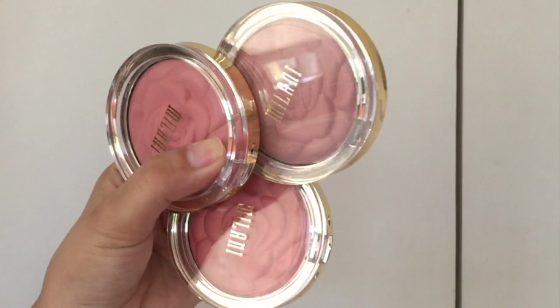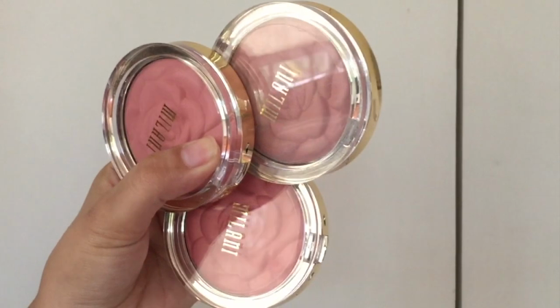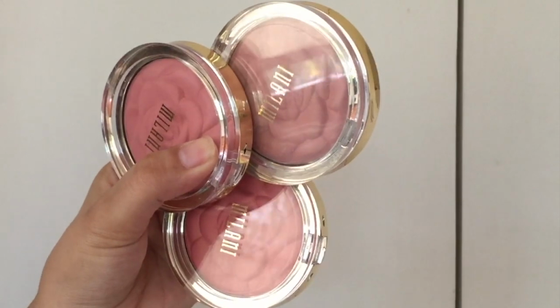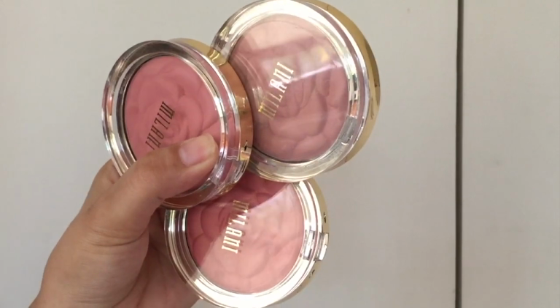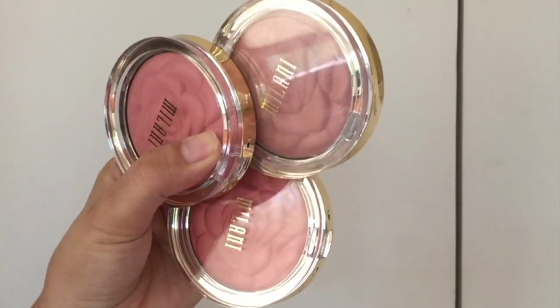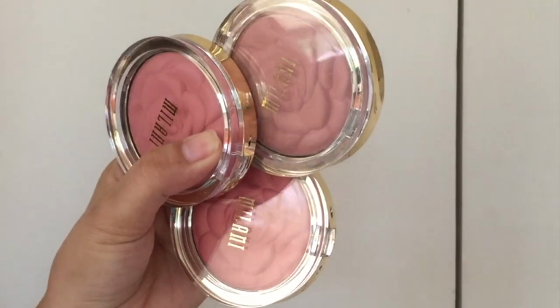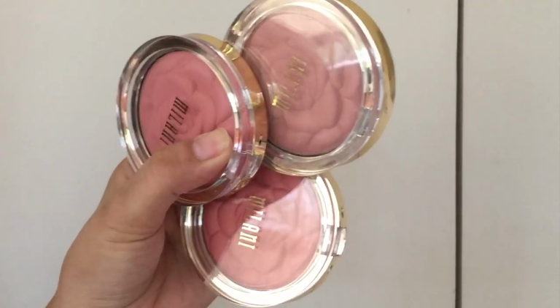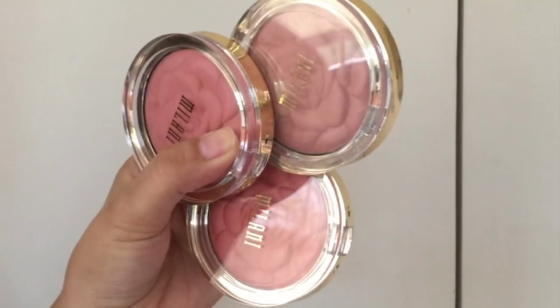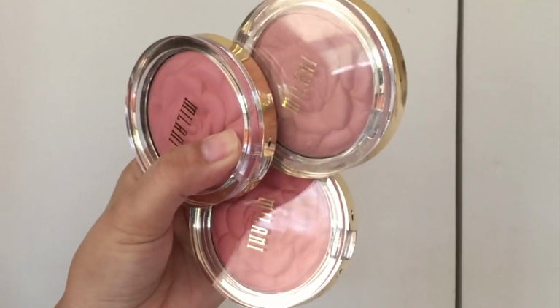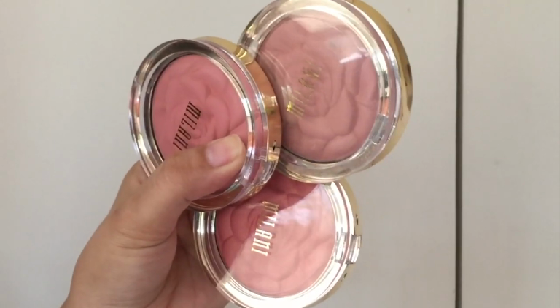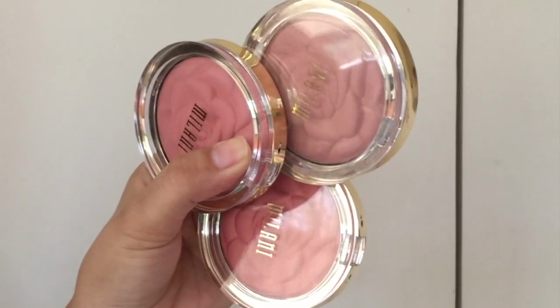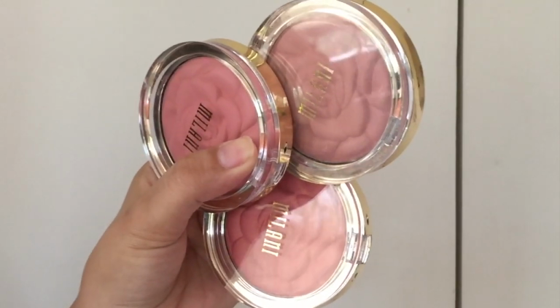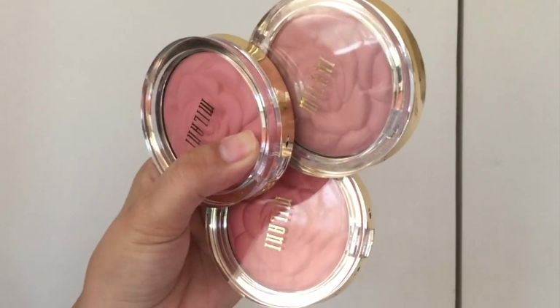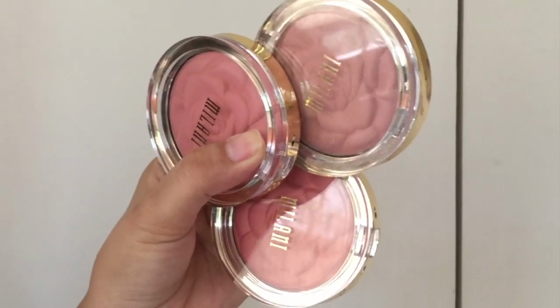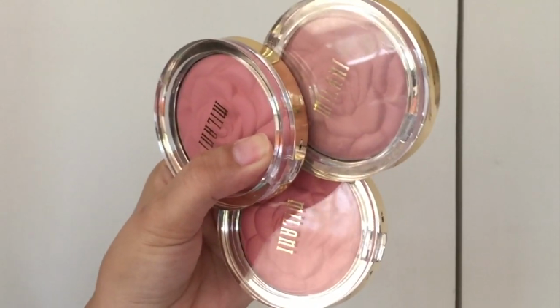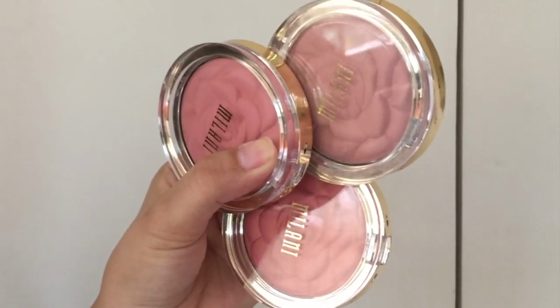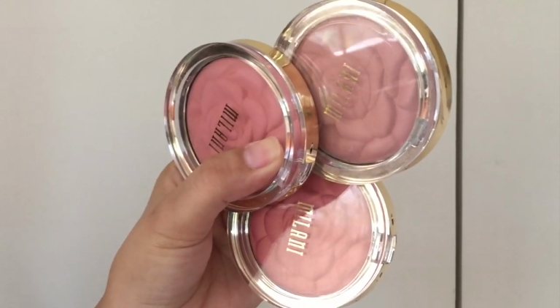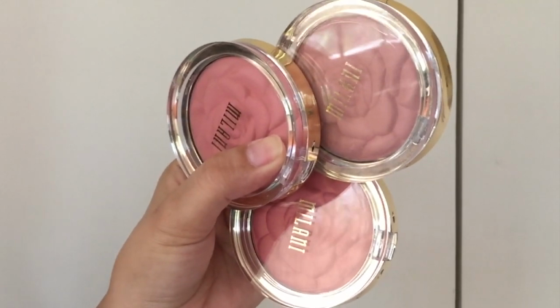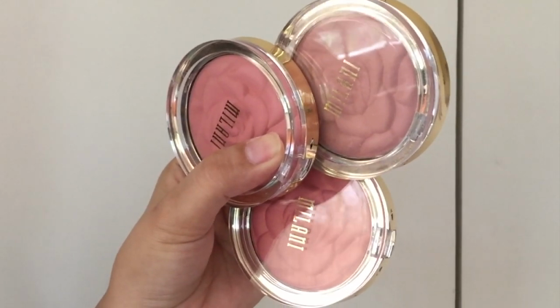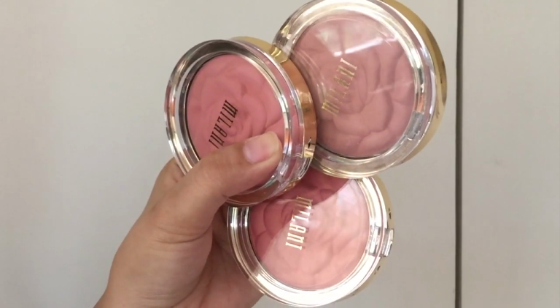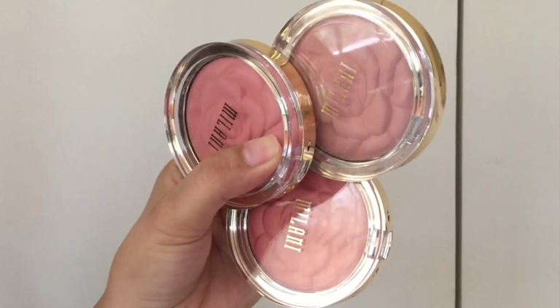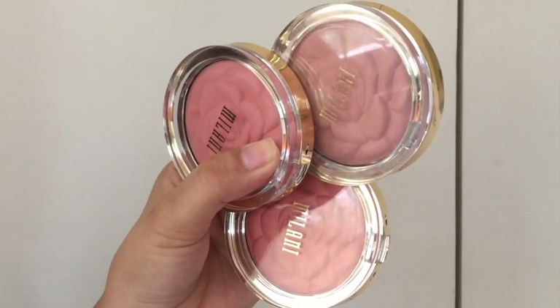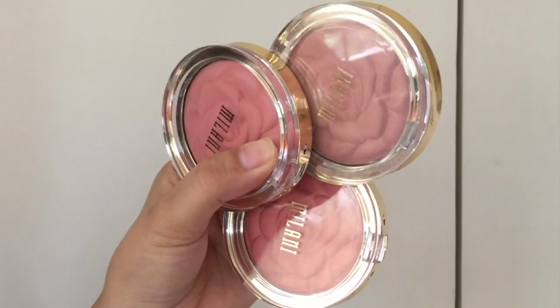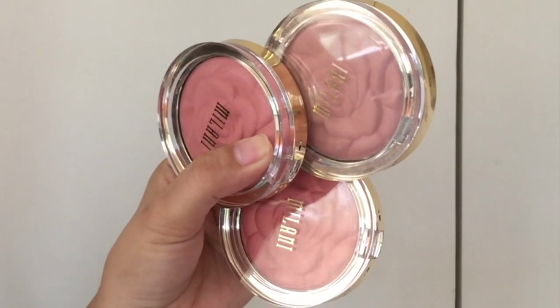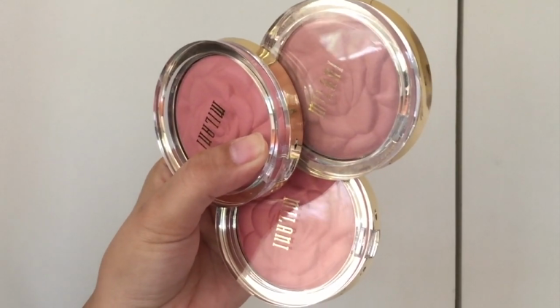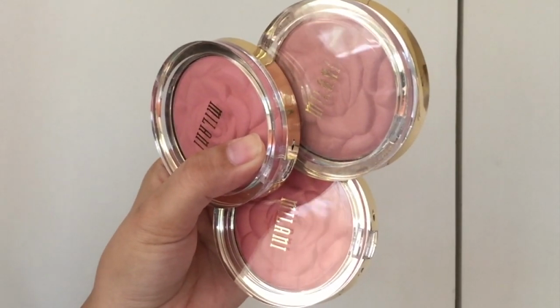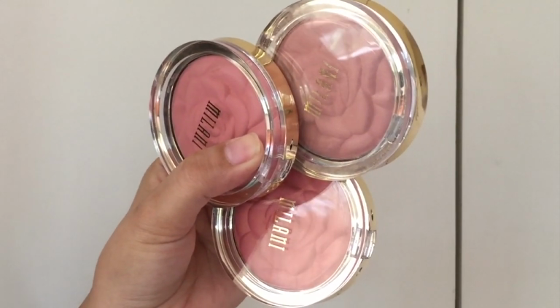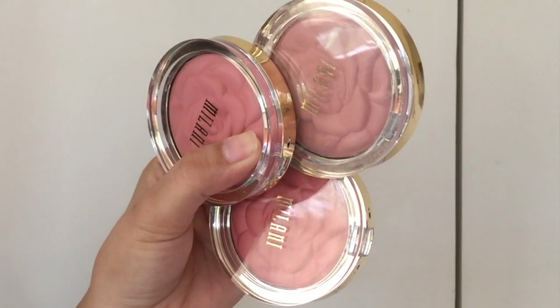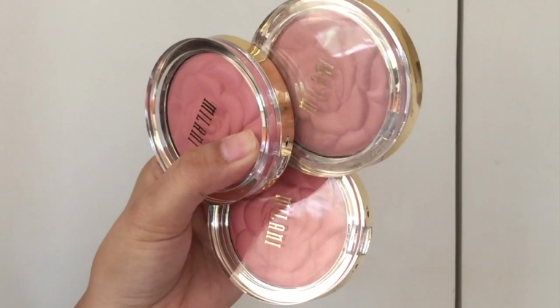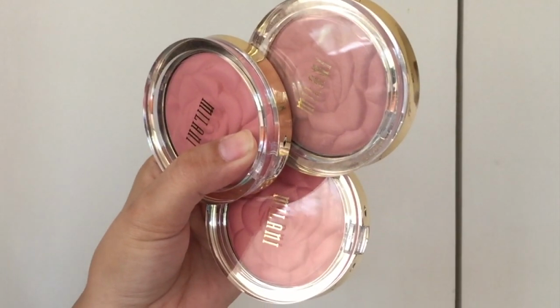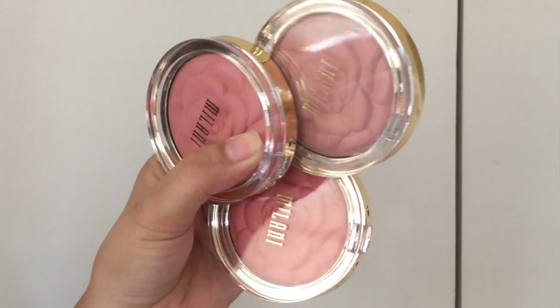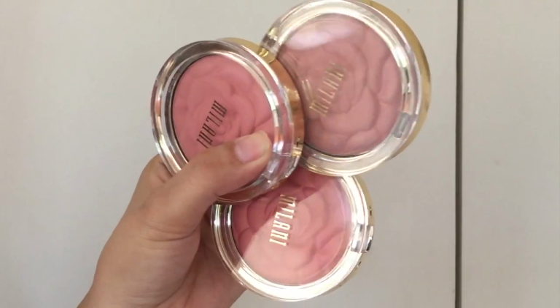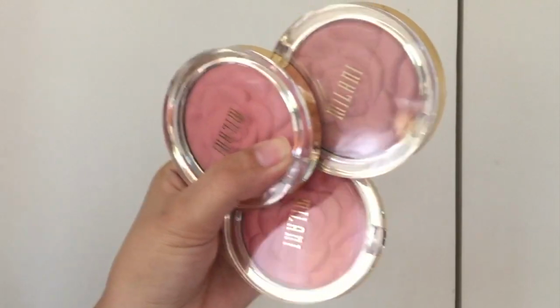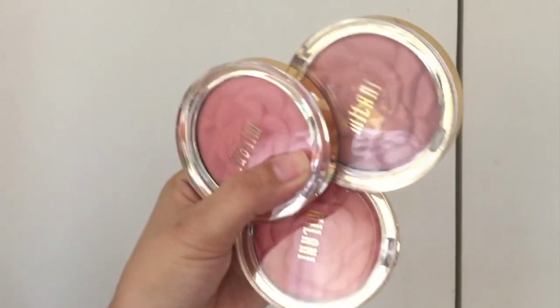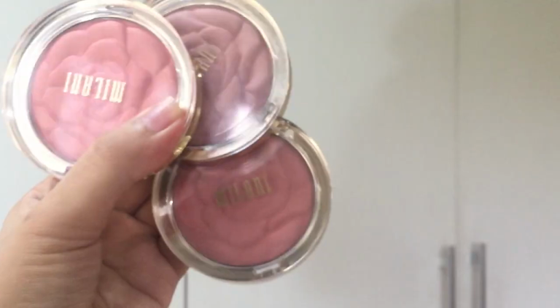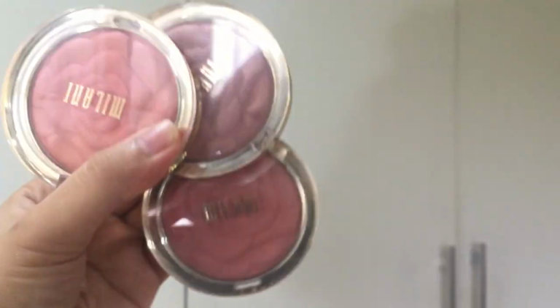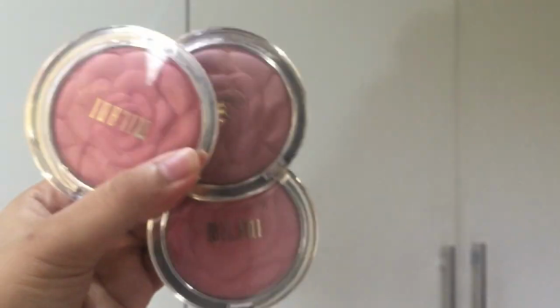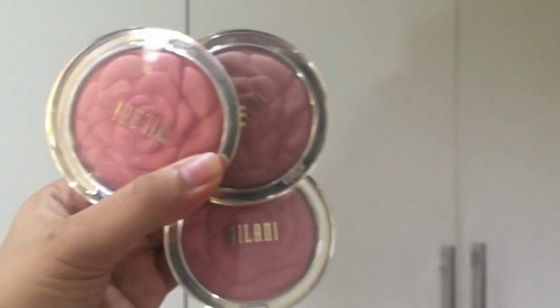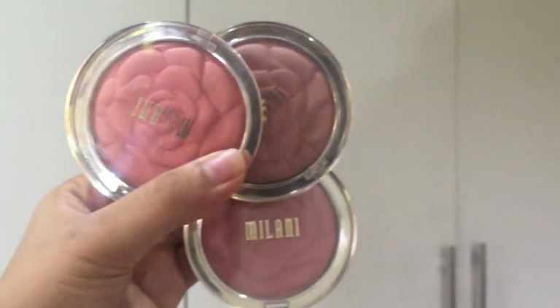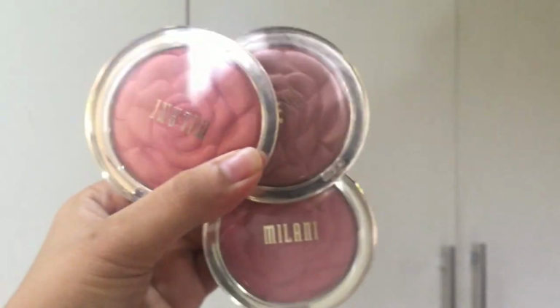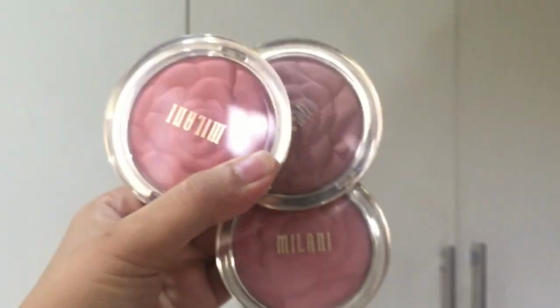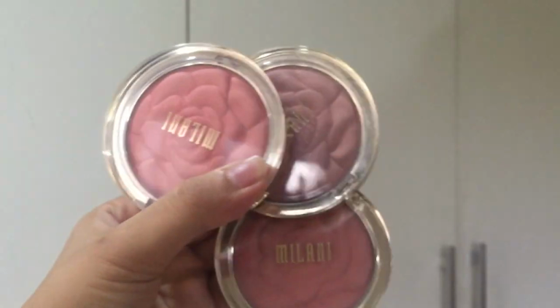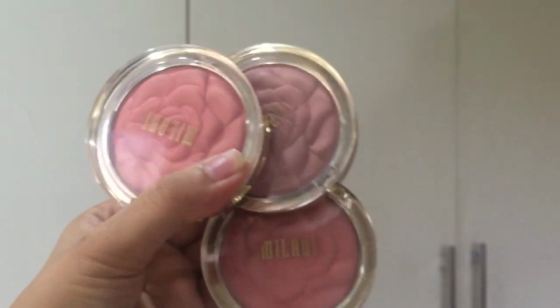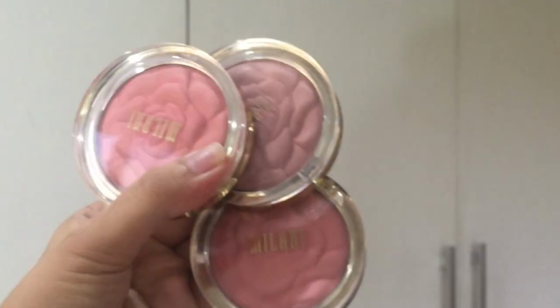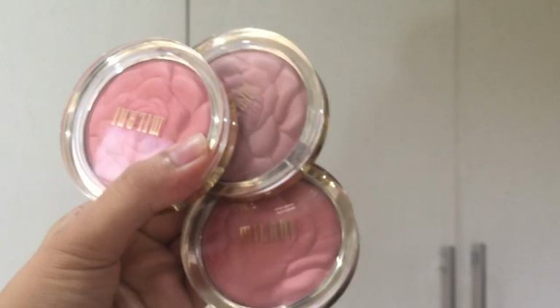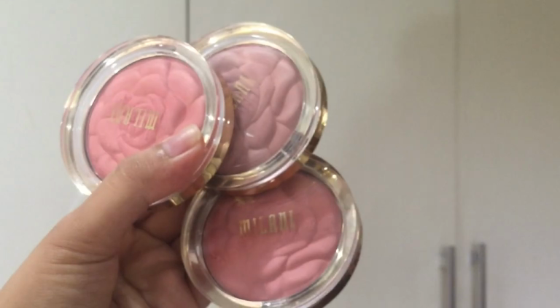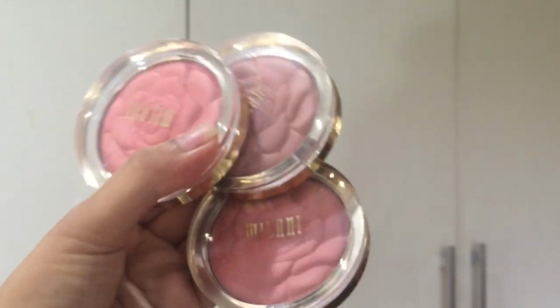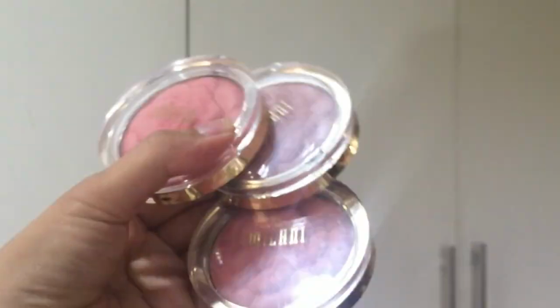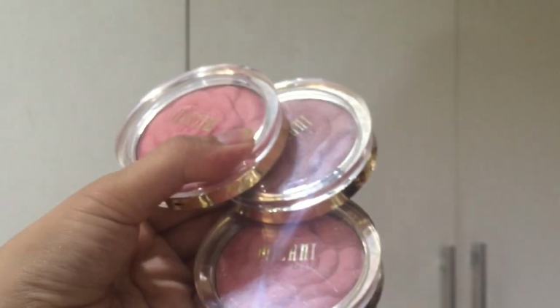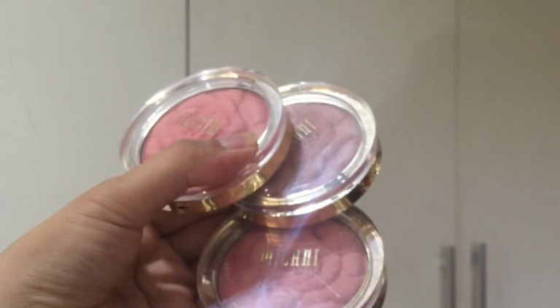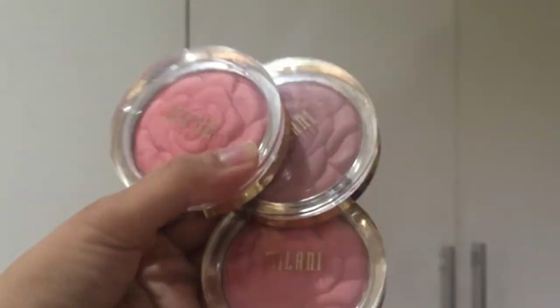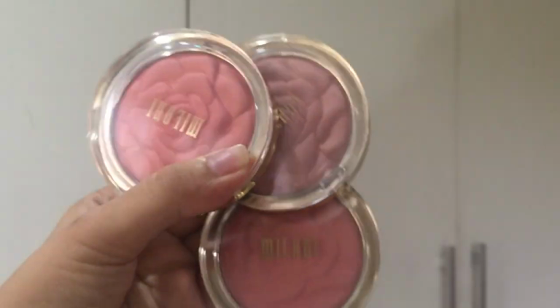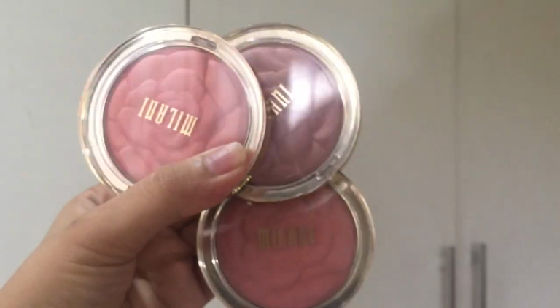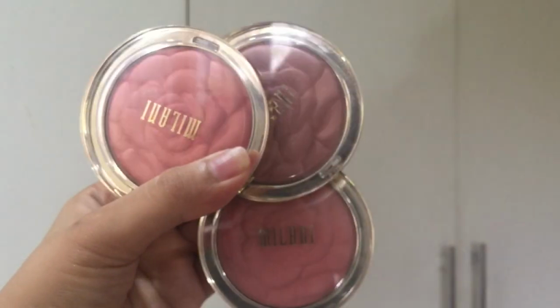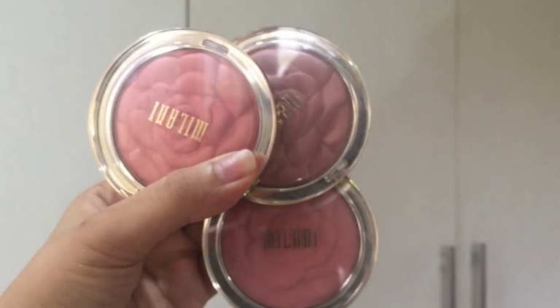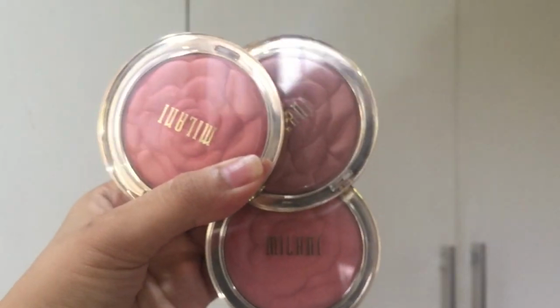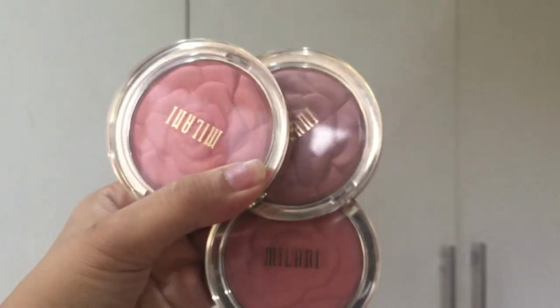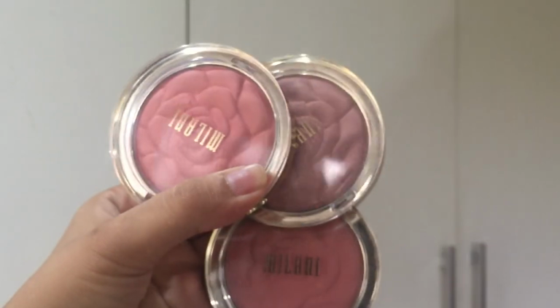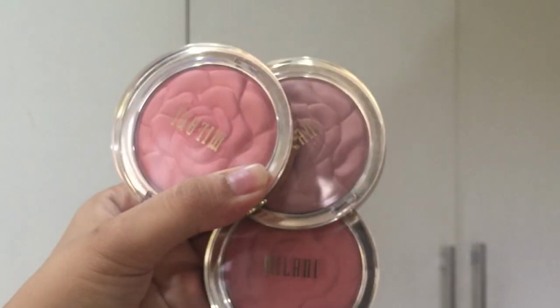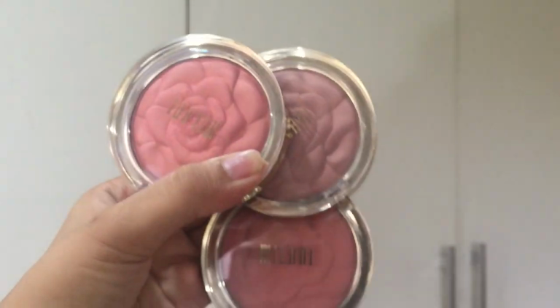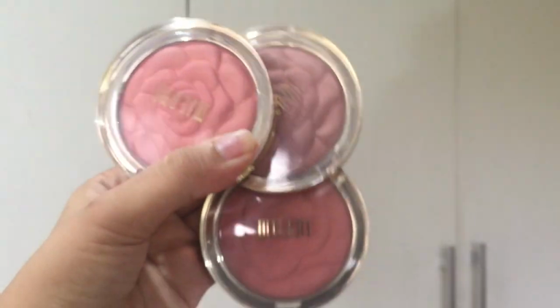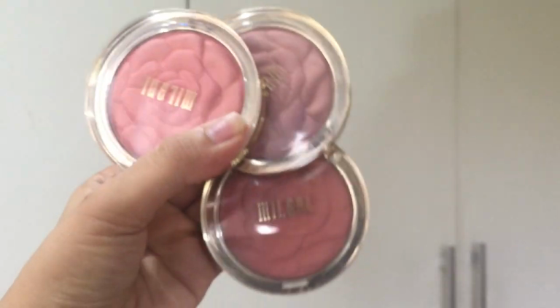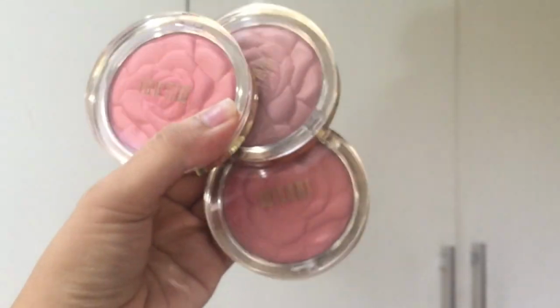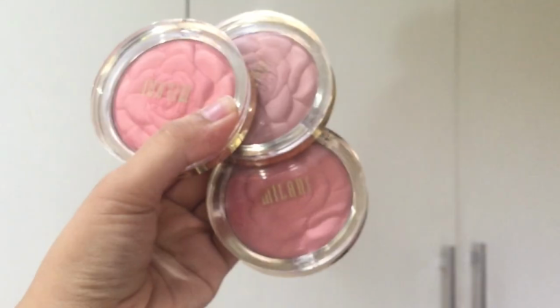Hey guys, welcome to my channel. Thanks for watching. Today I have a quick review for you guys on the Milani Rose Powder Blushes.